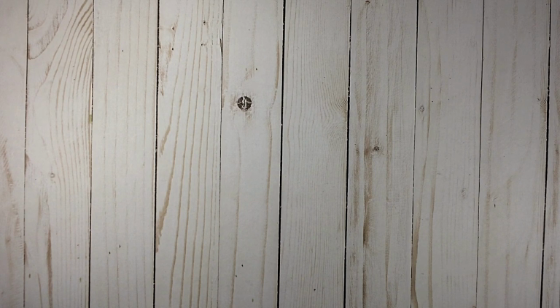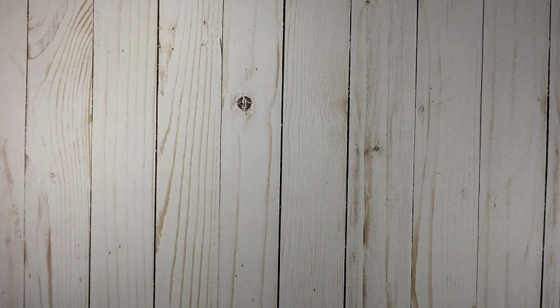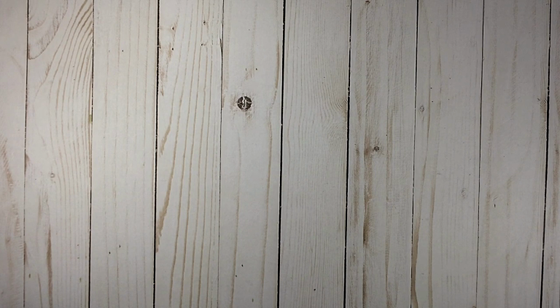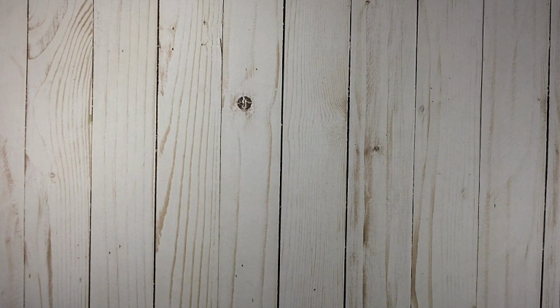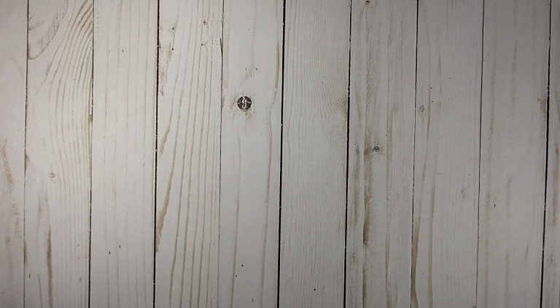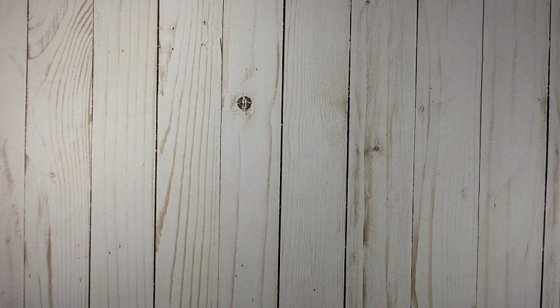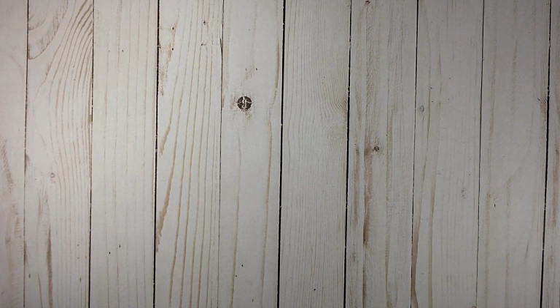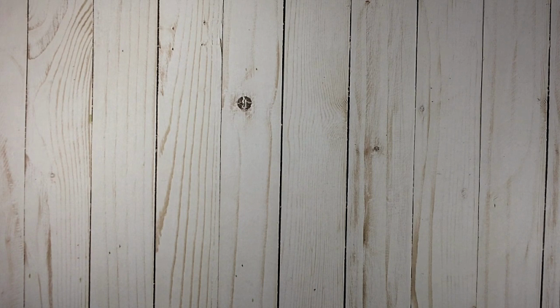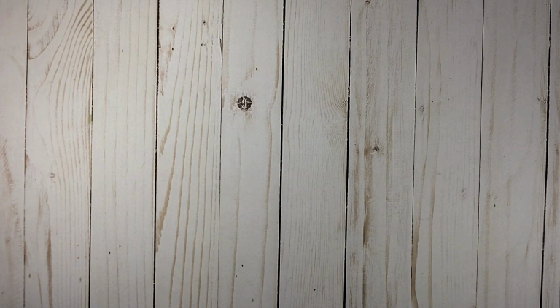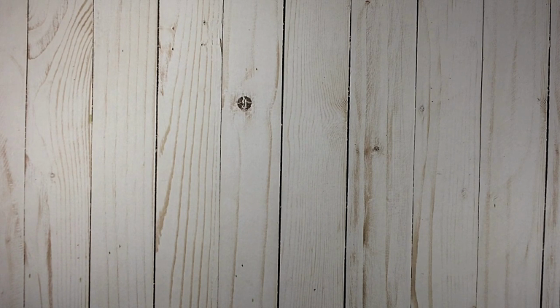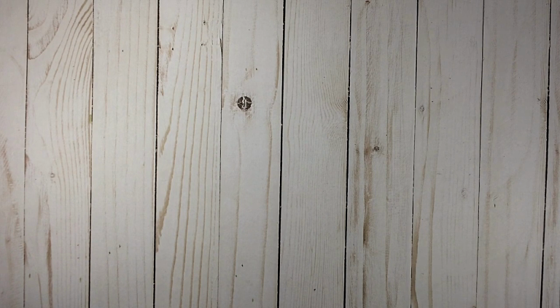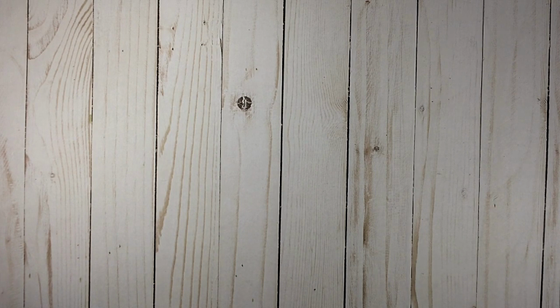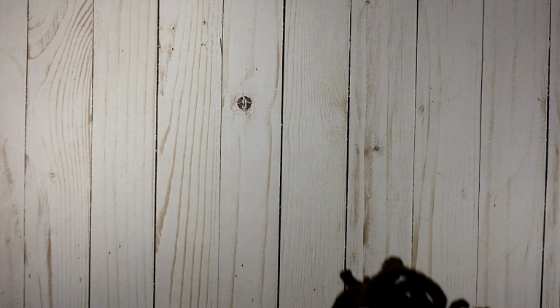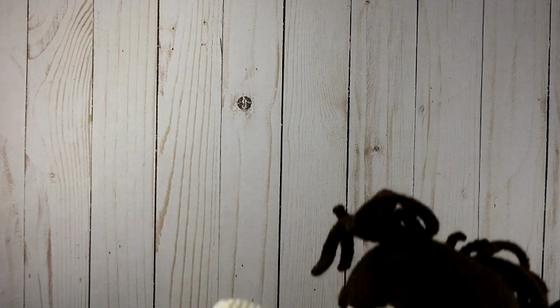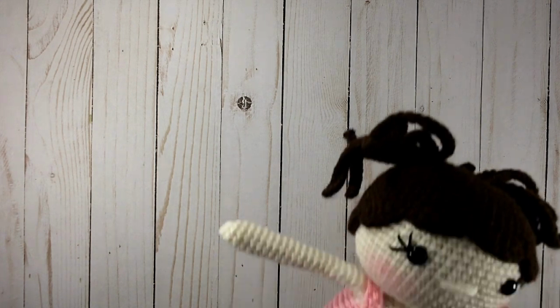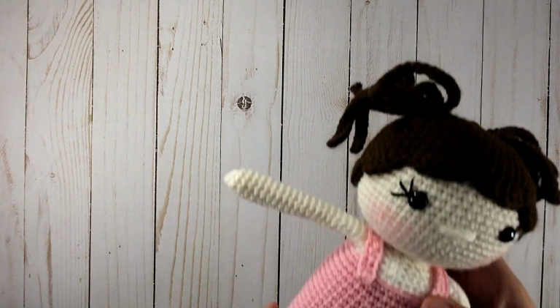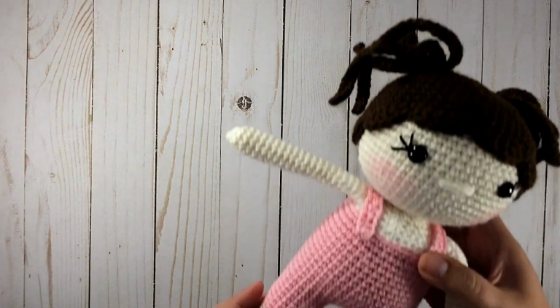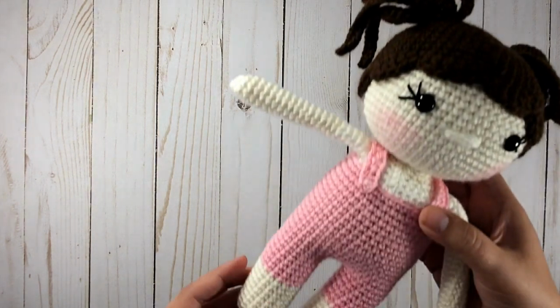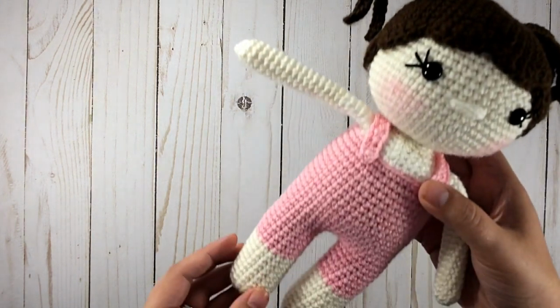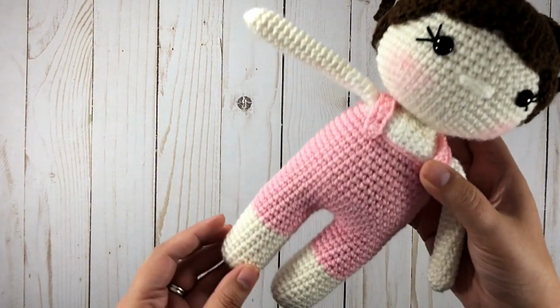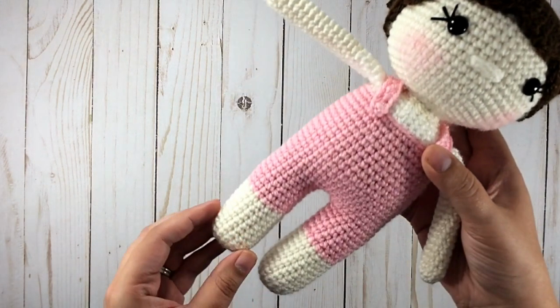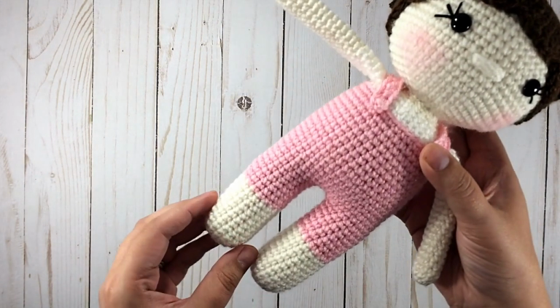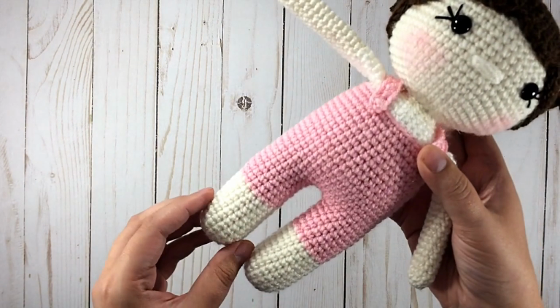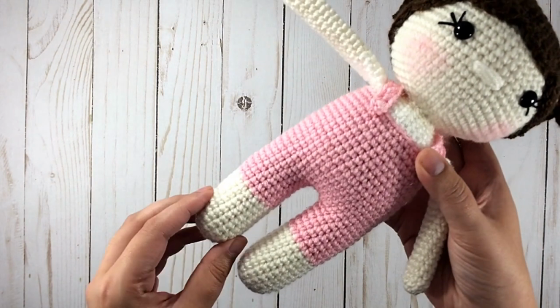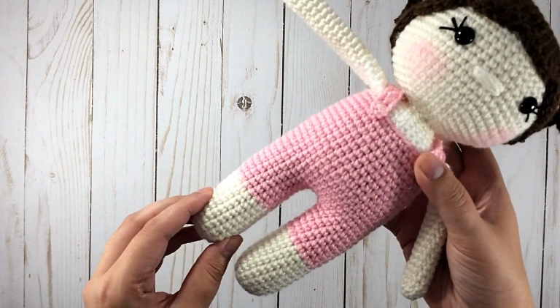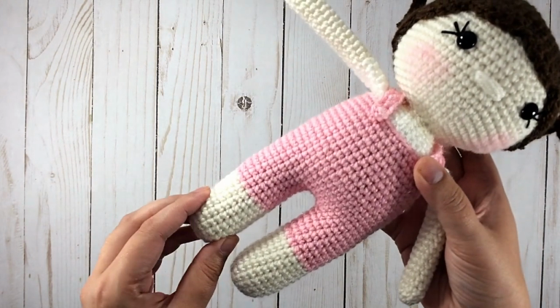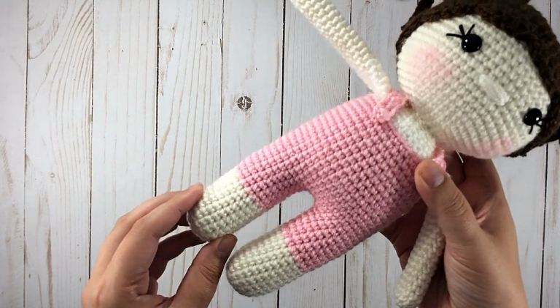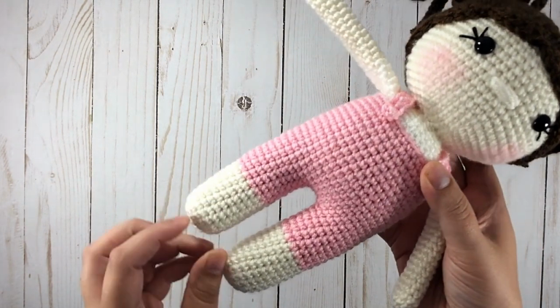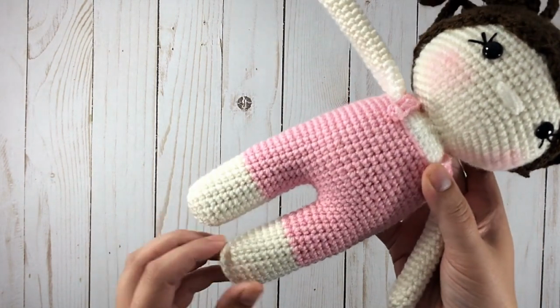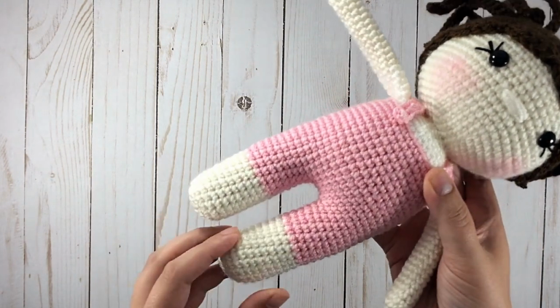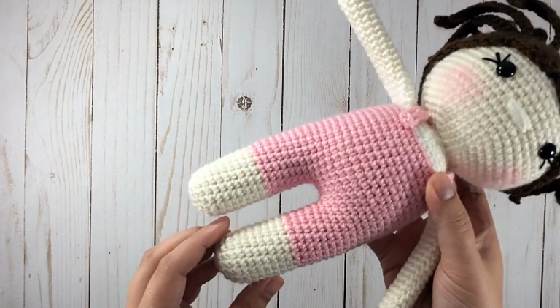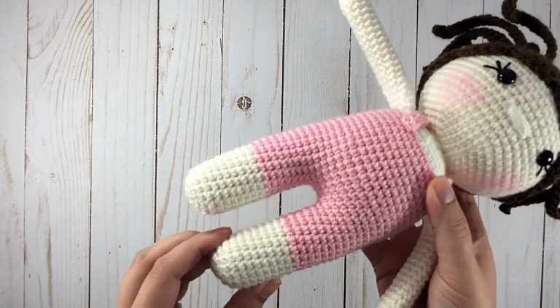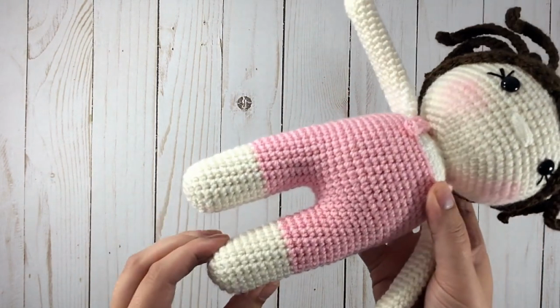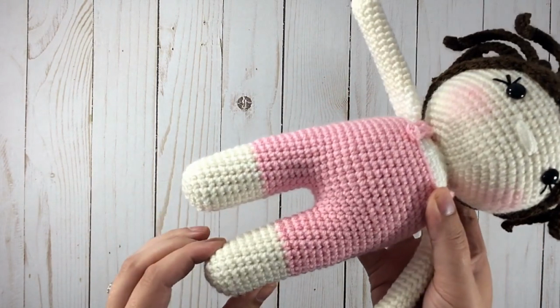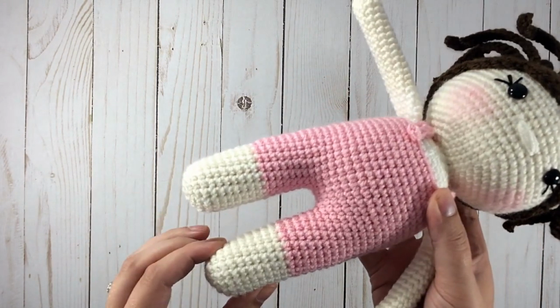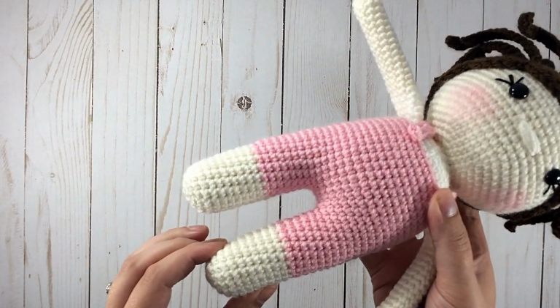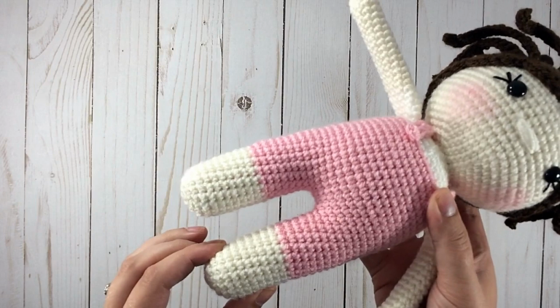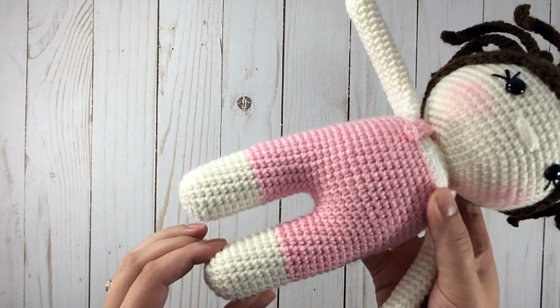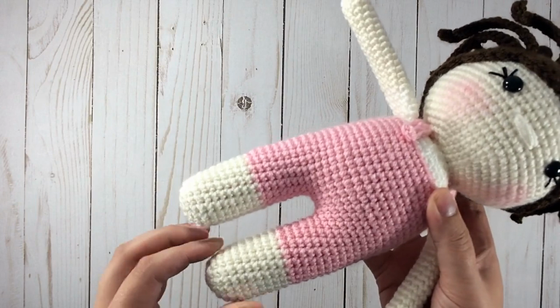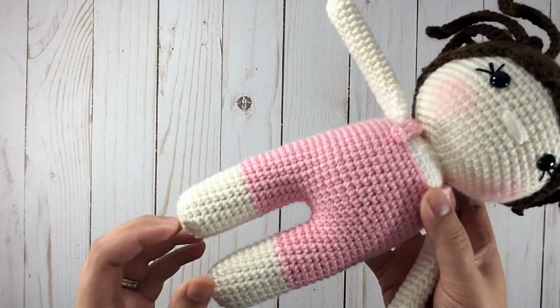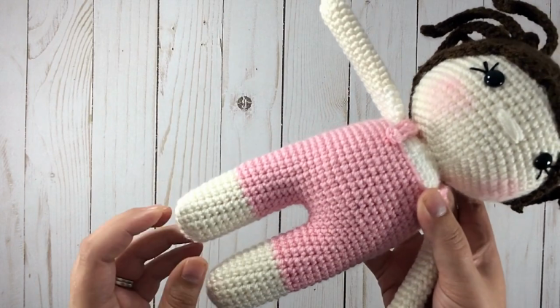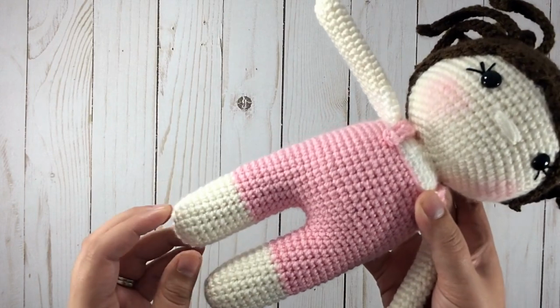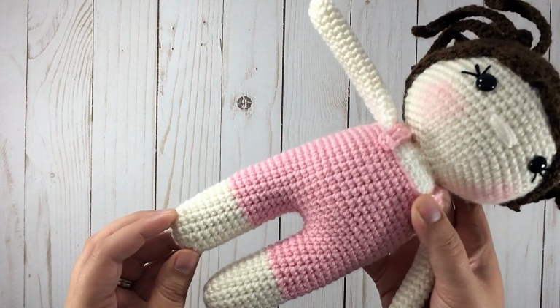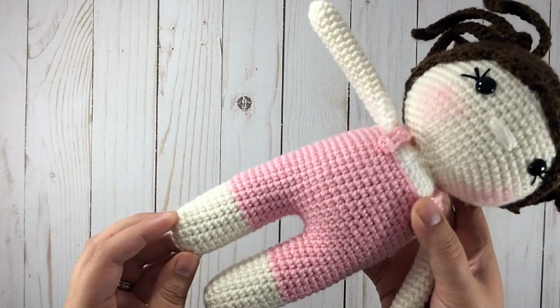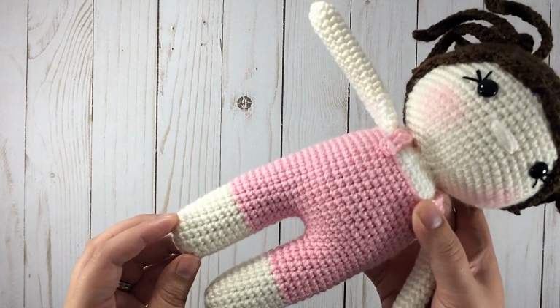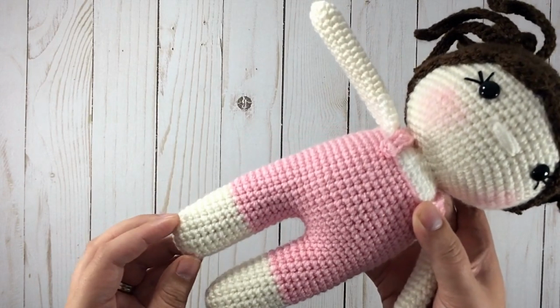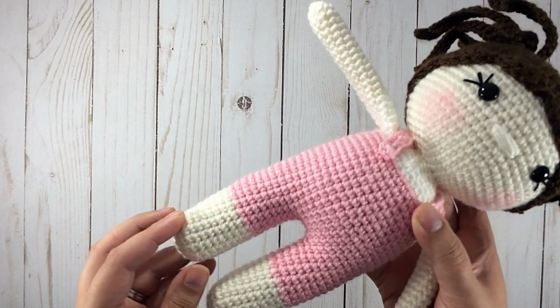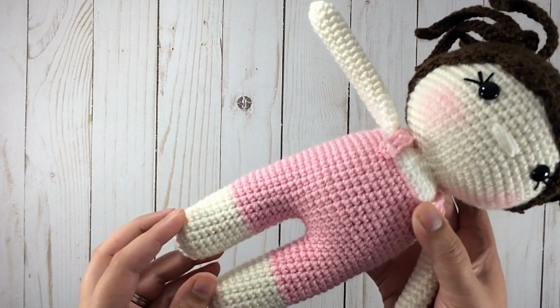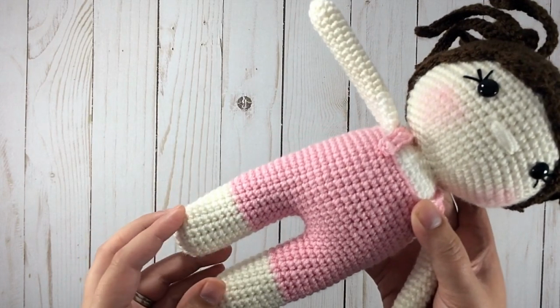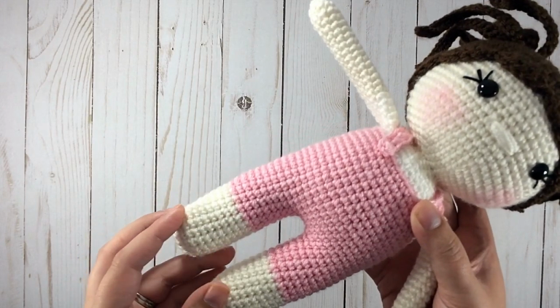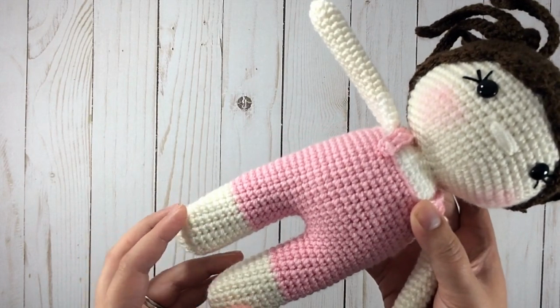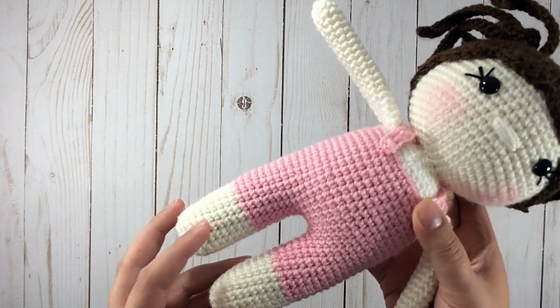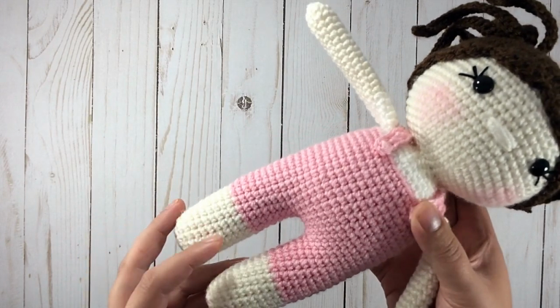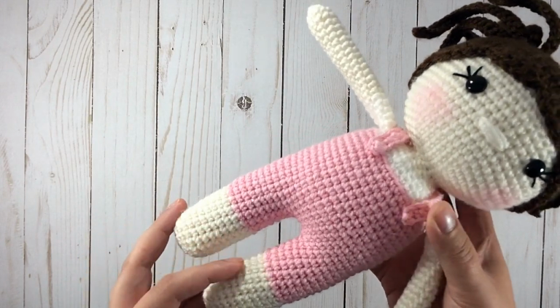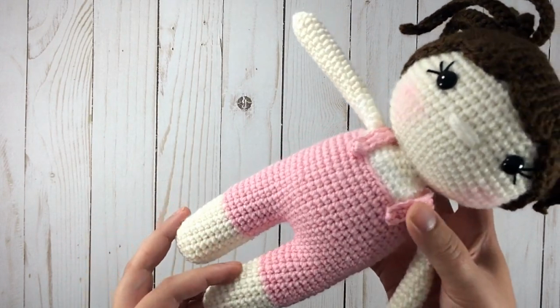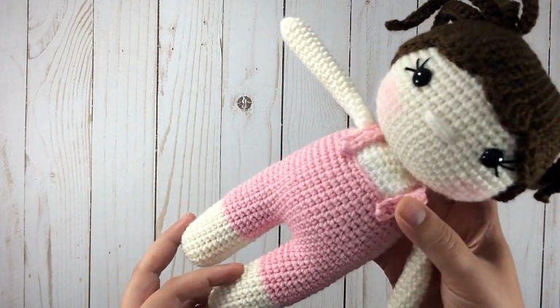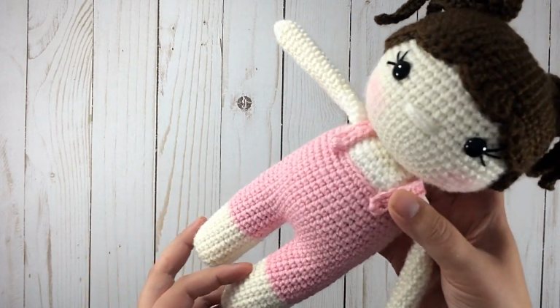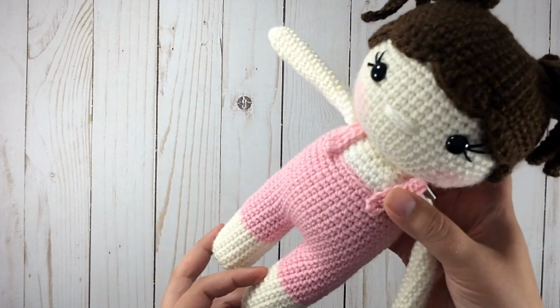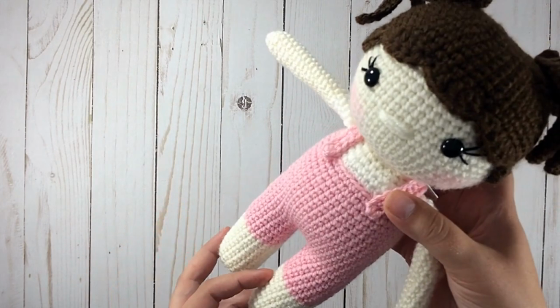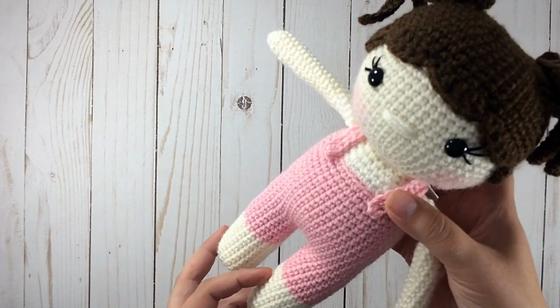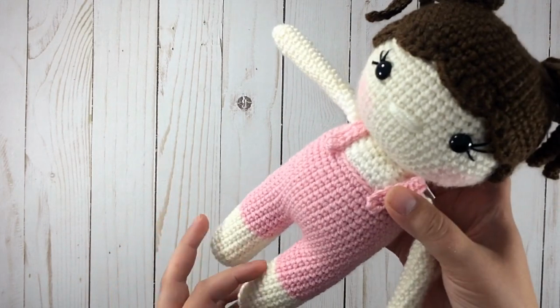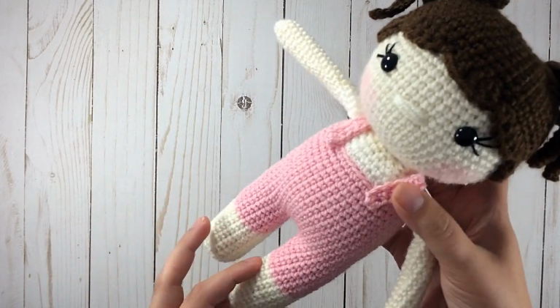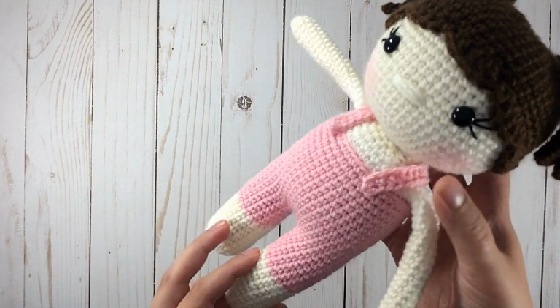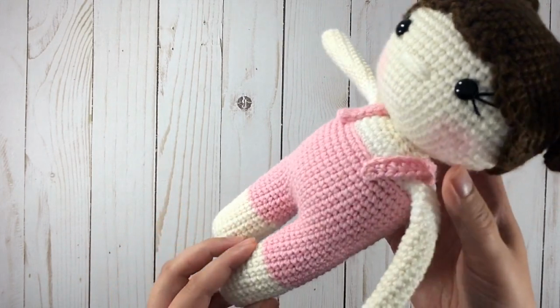Today I'm going to show you how to change color on amigurumi so that you don't have quite so noticeable a line.